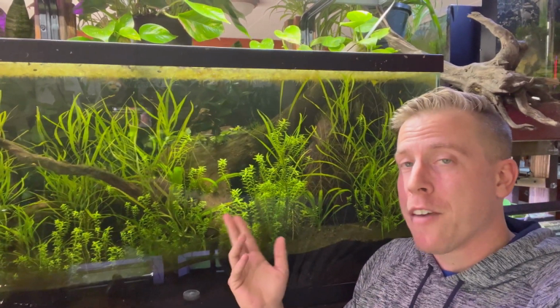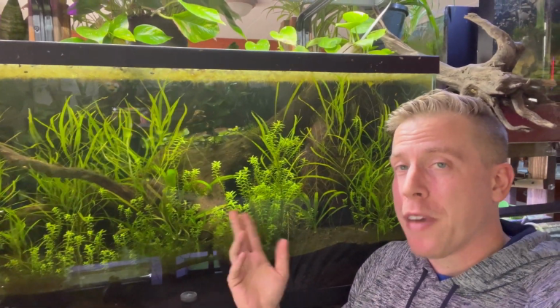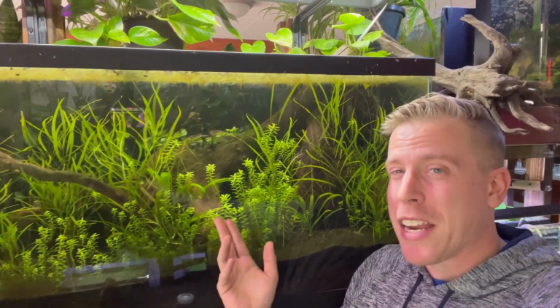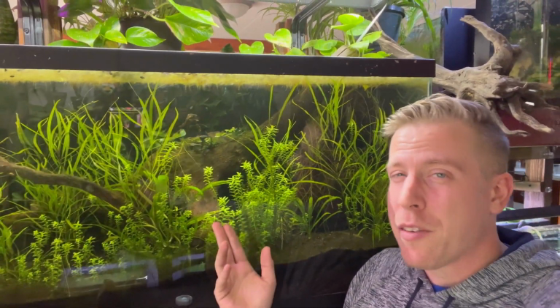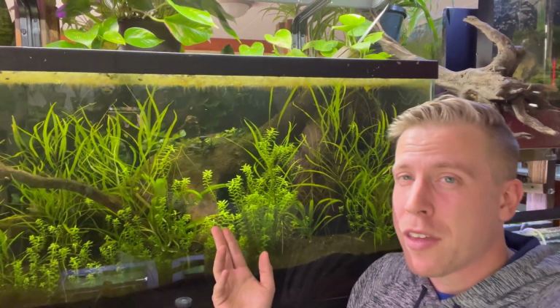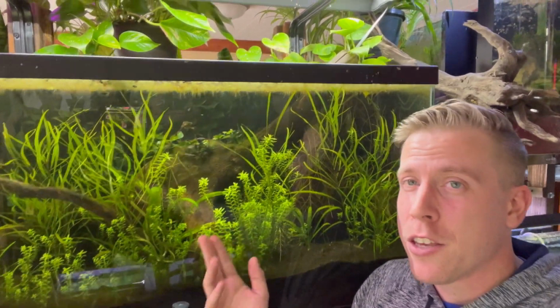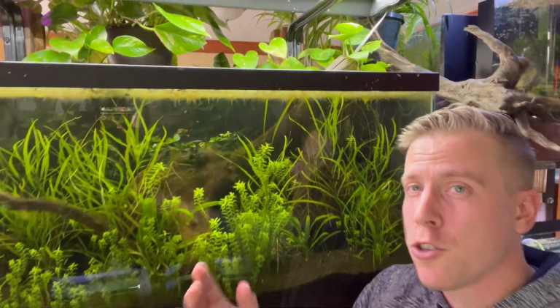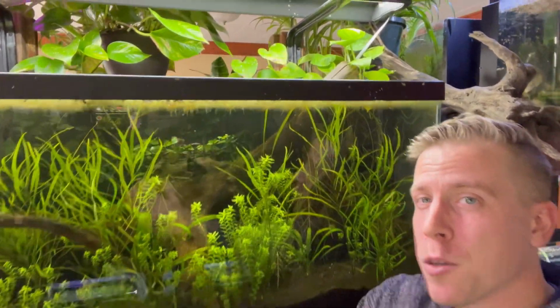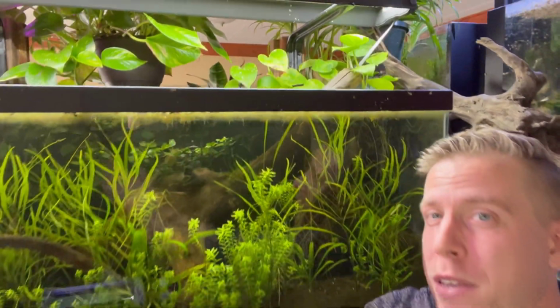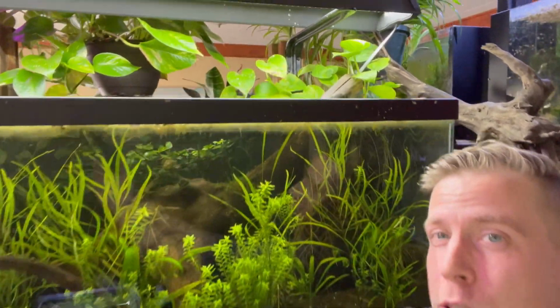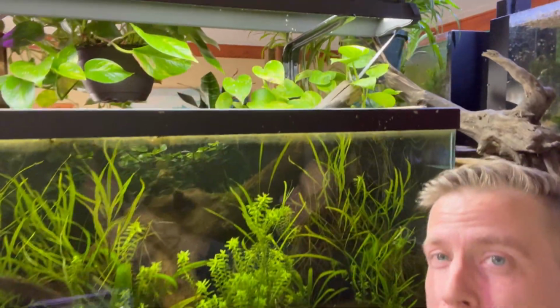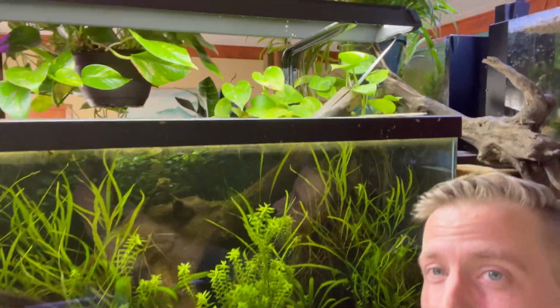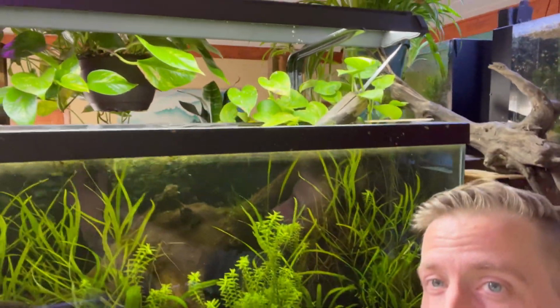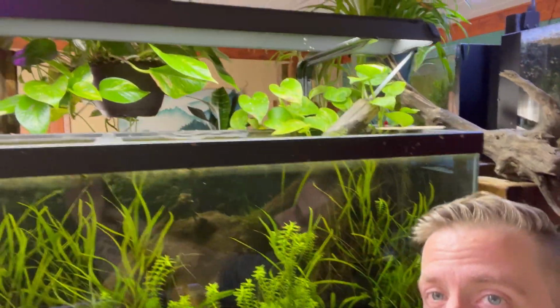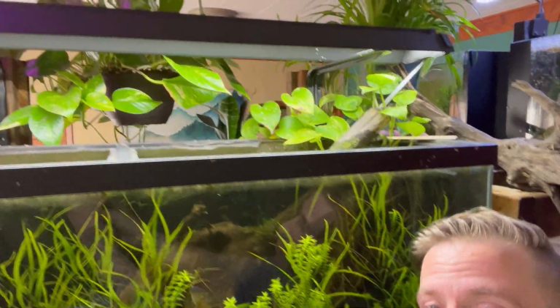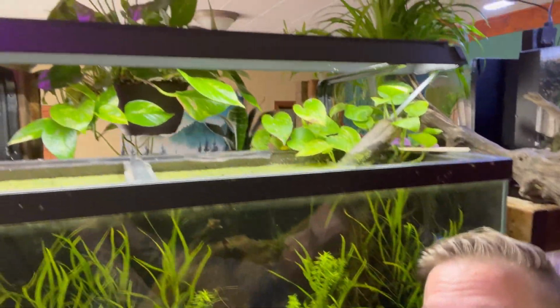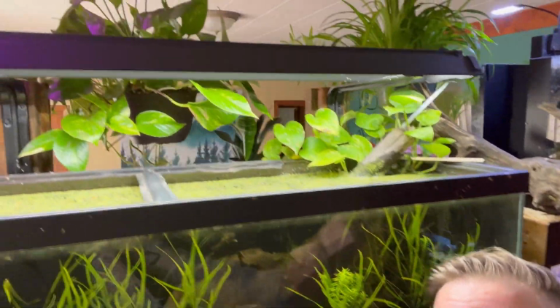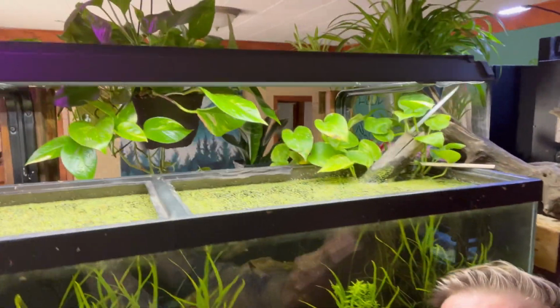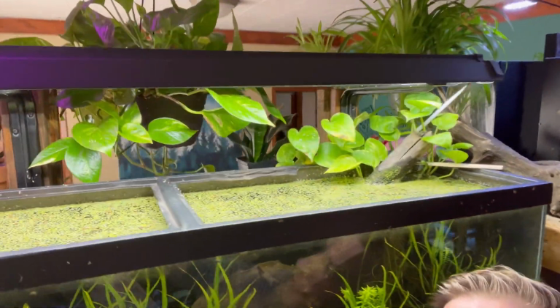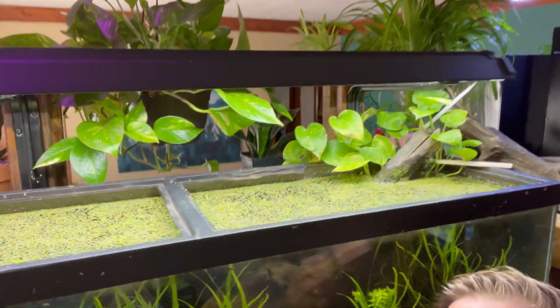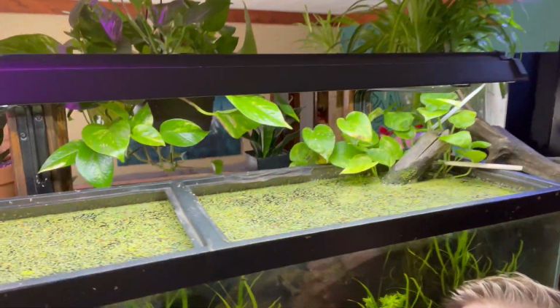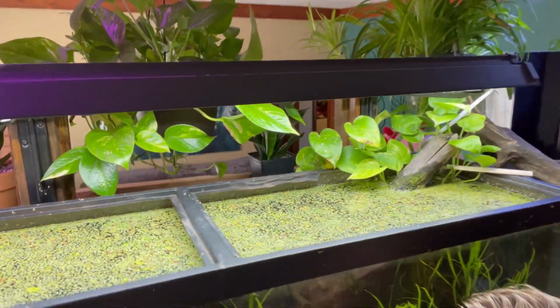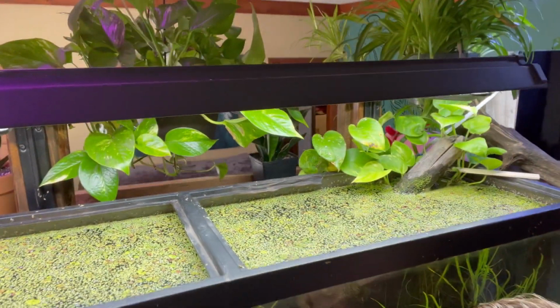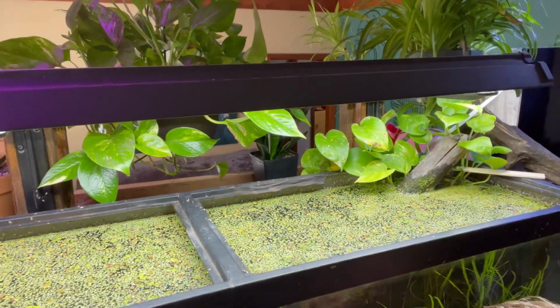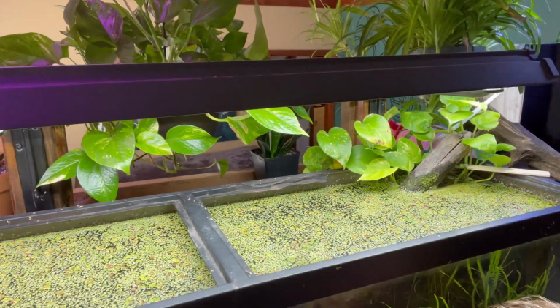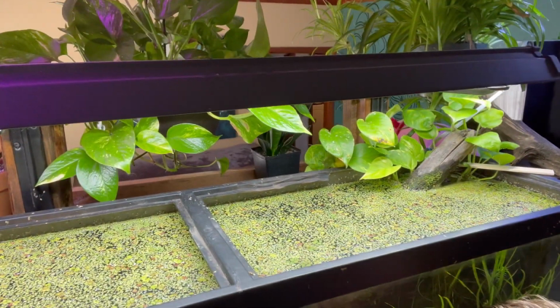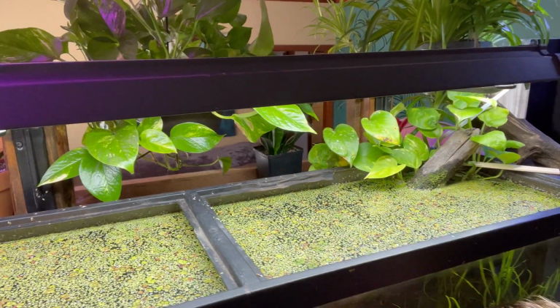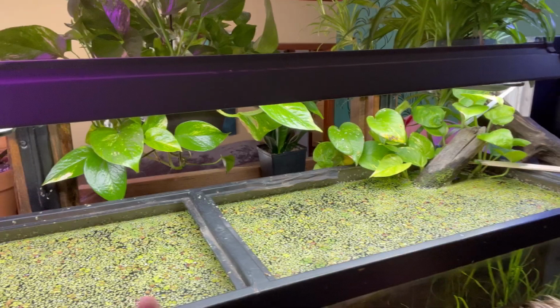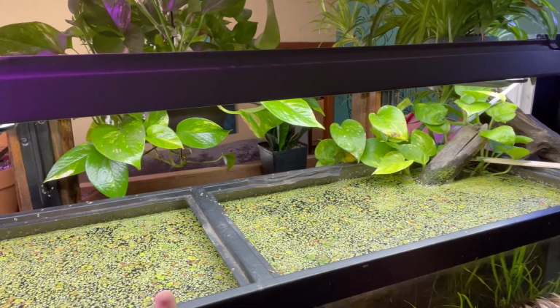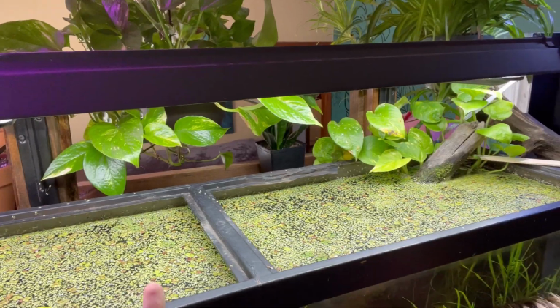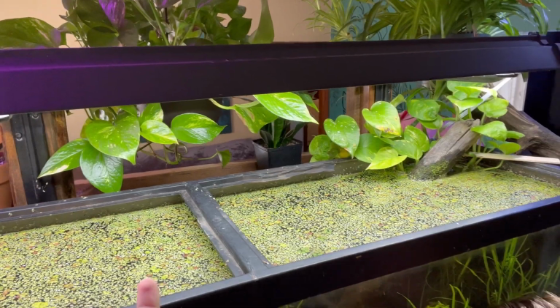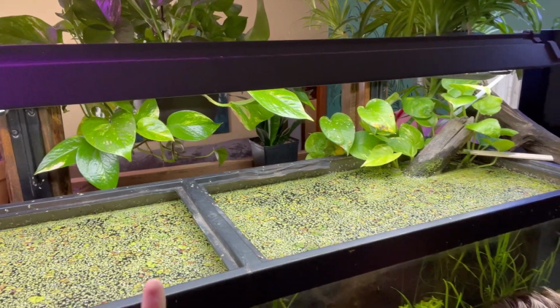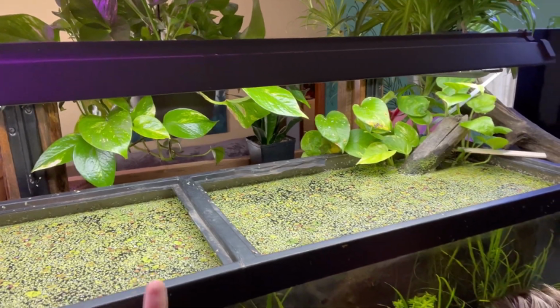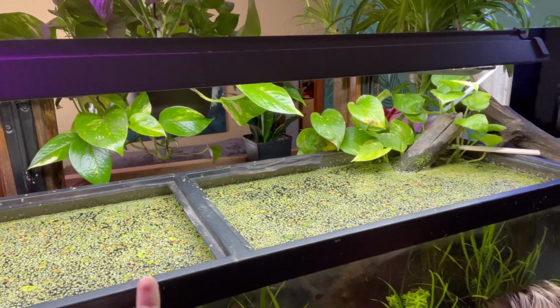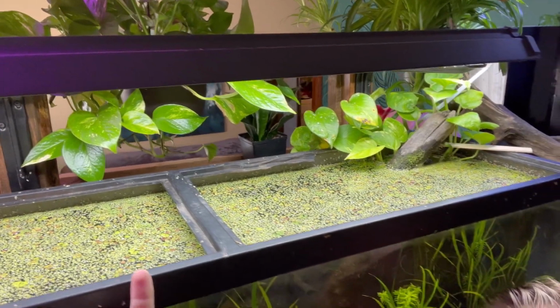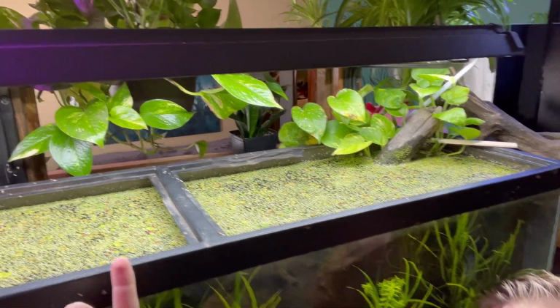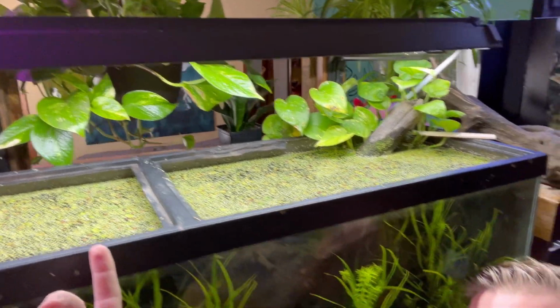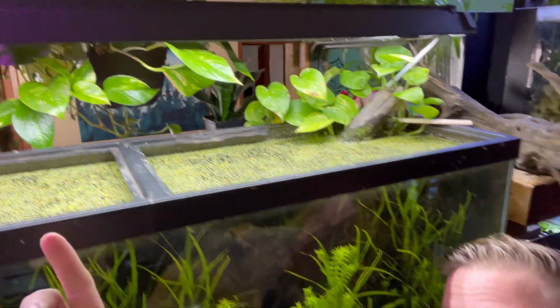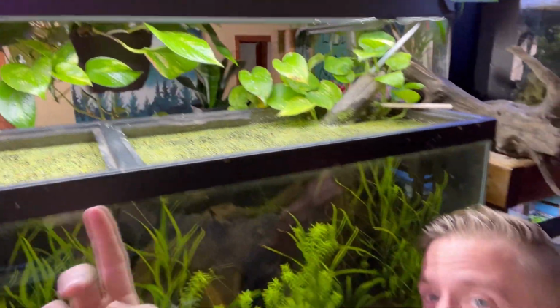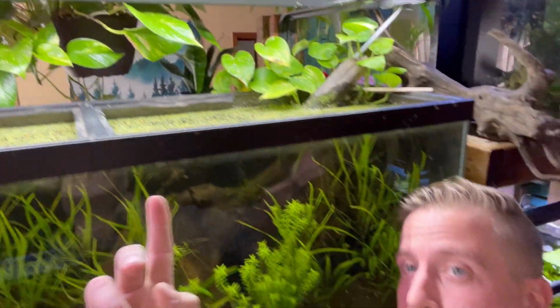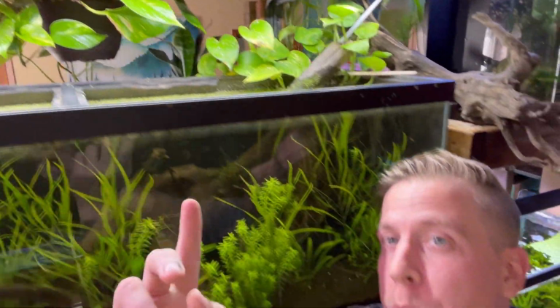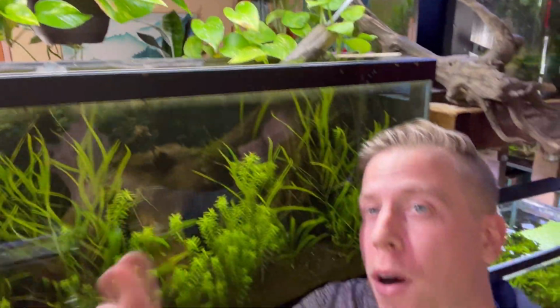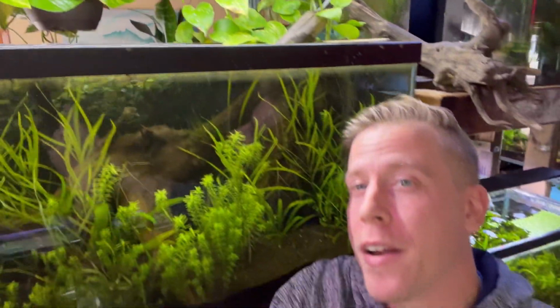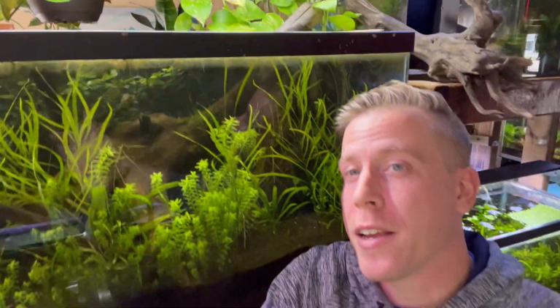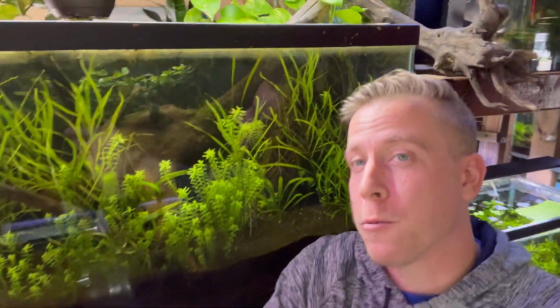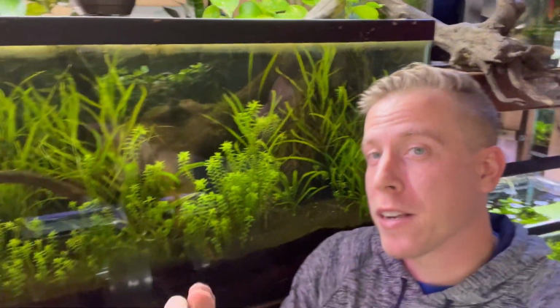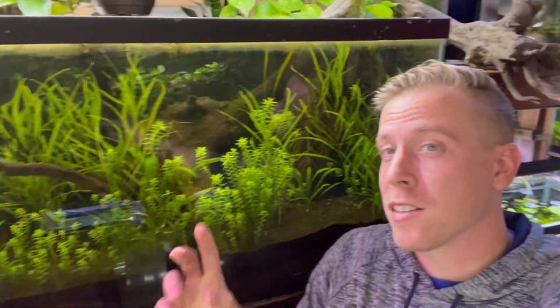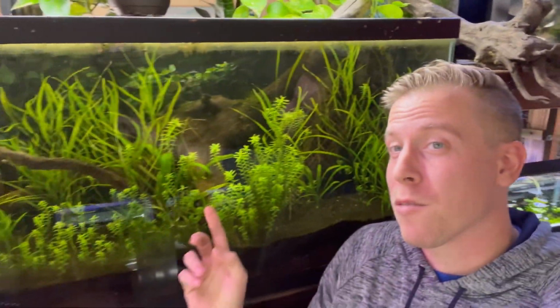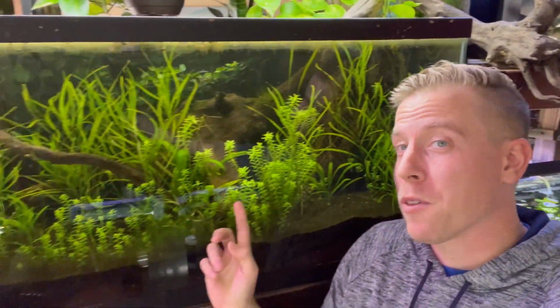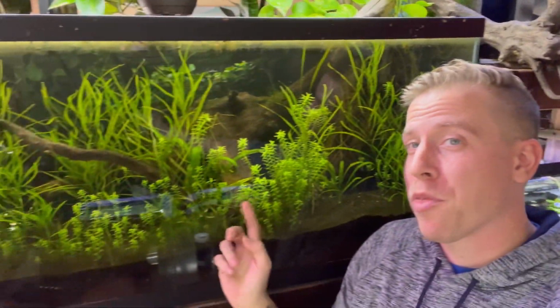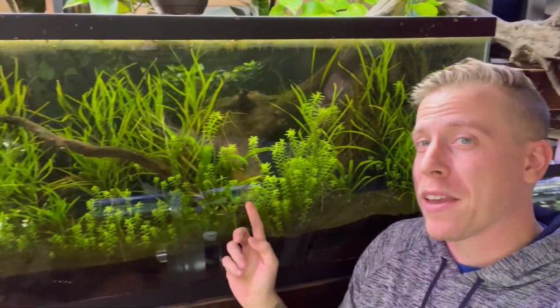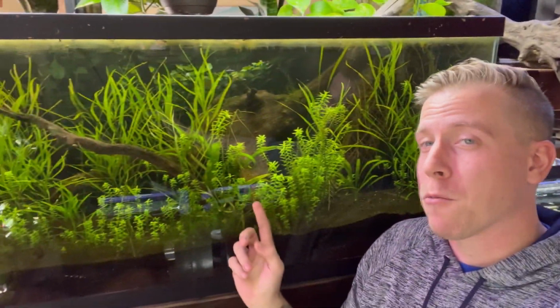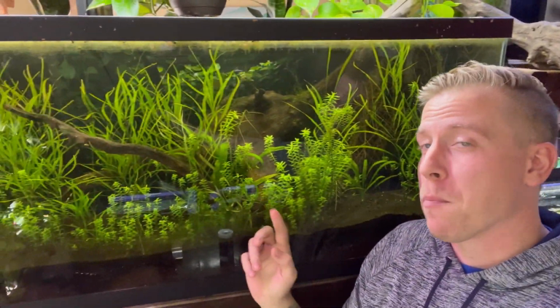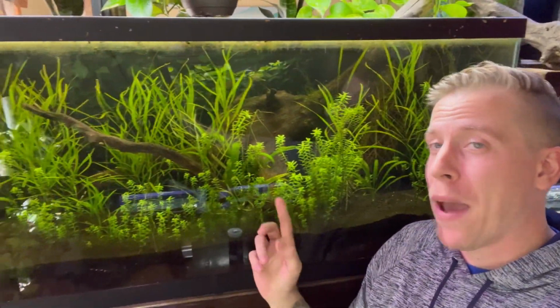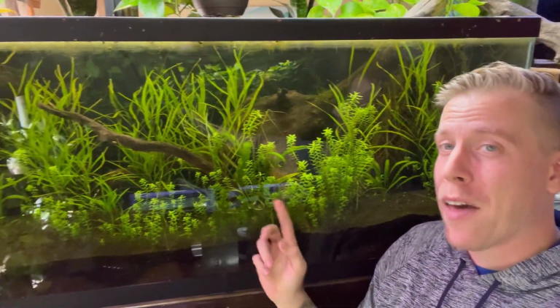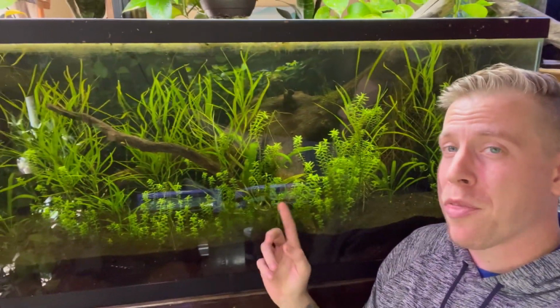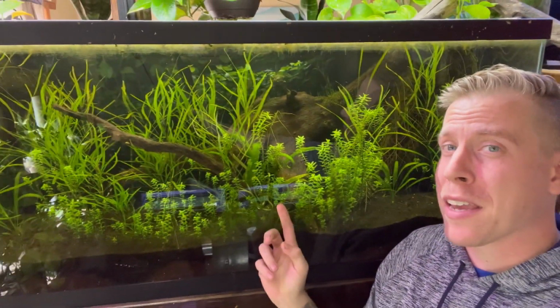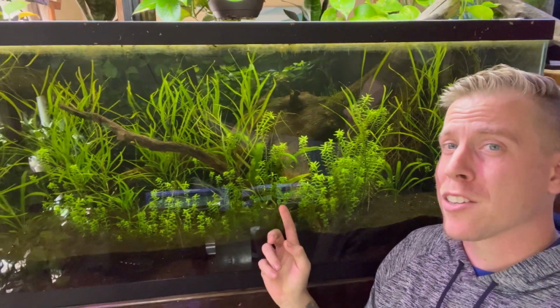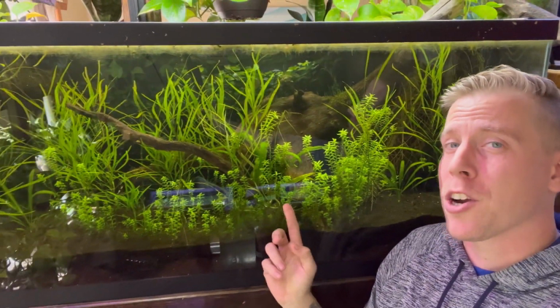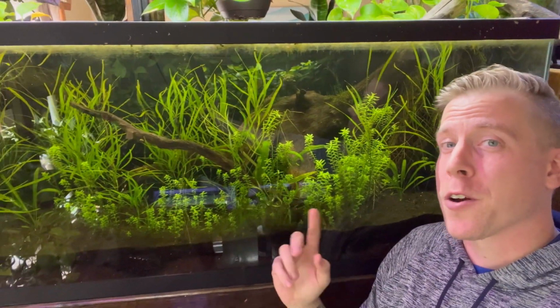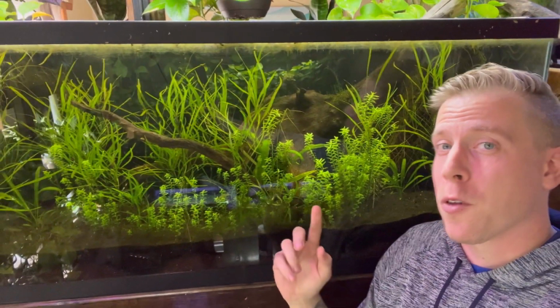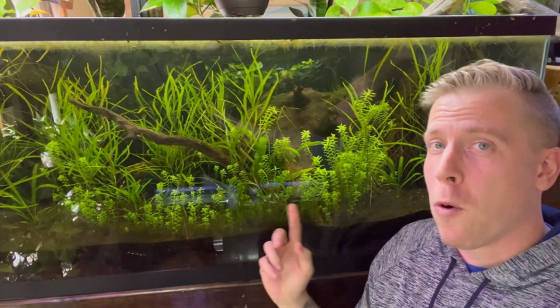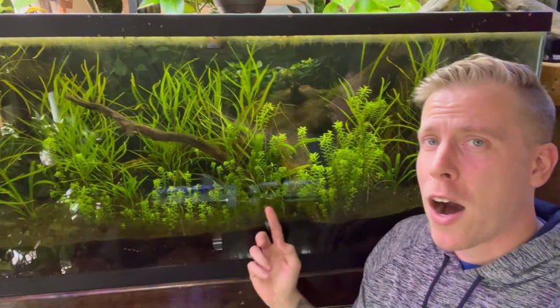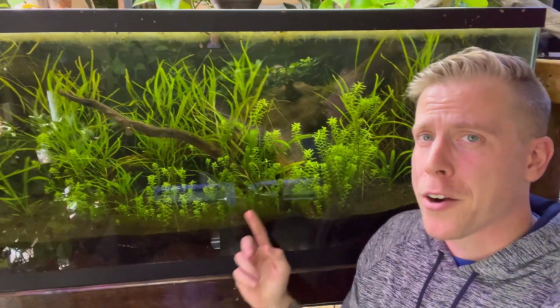If anything, you should be using floating plants because floating plants are going to save your butt when bad things are in the water.